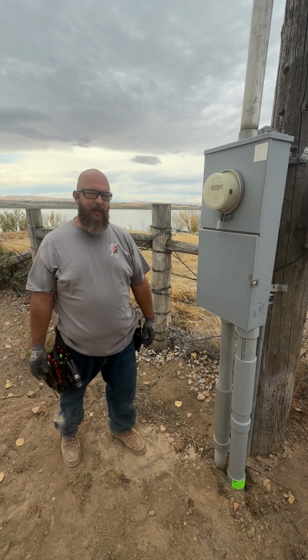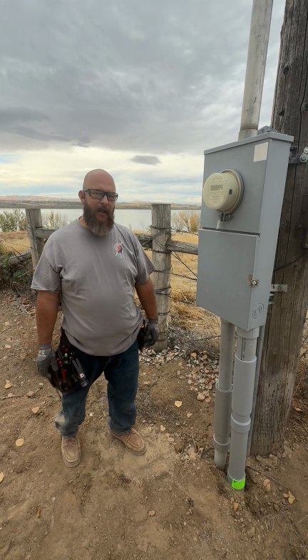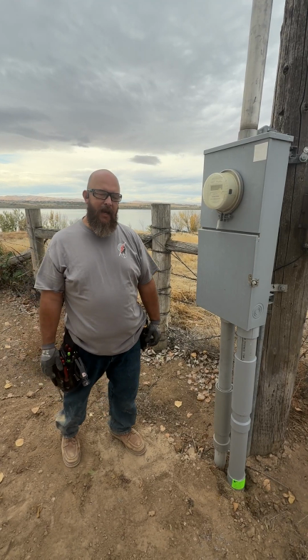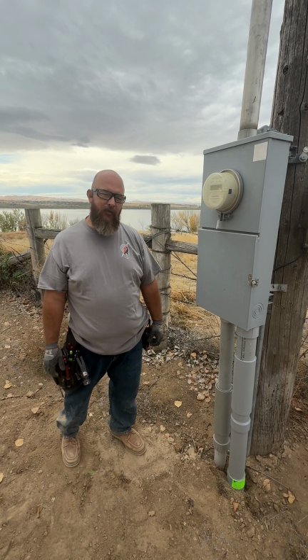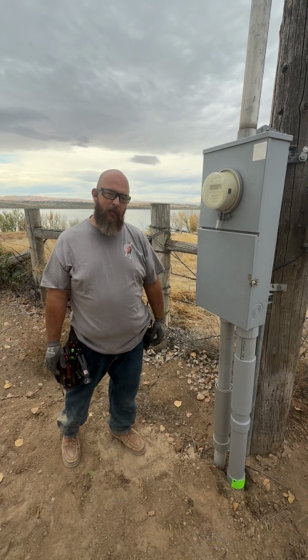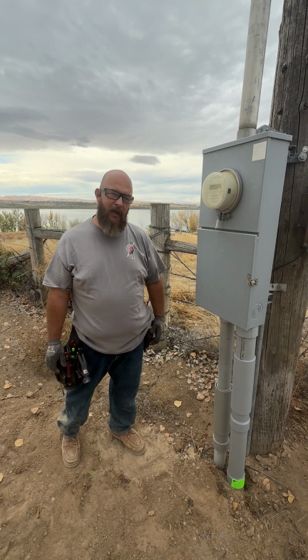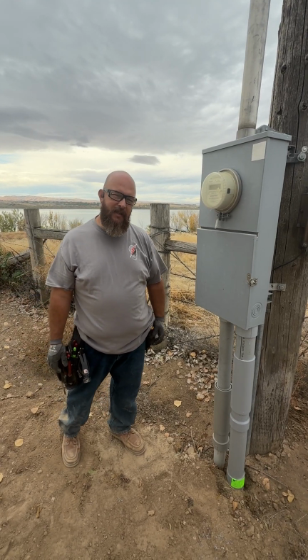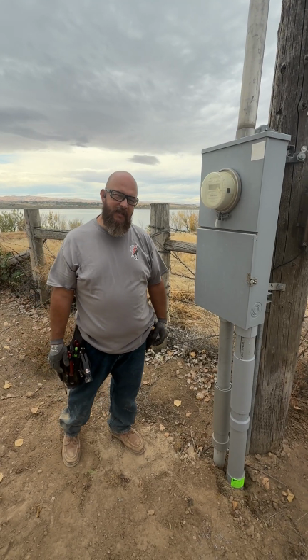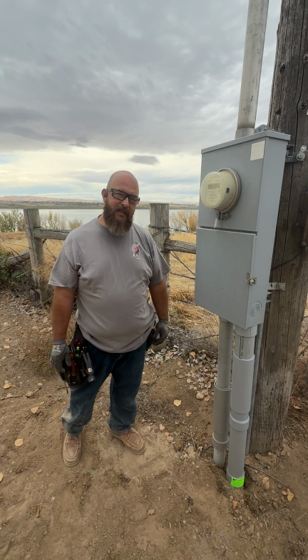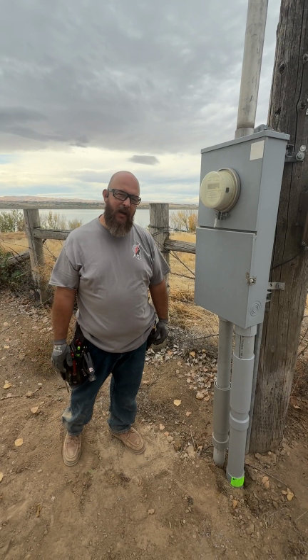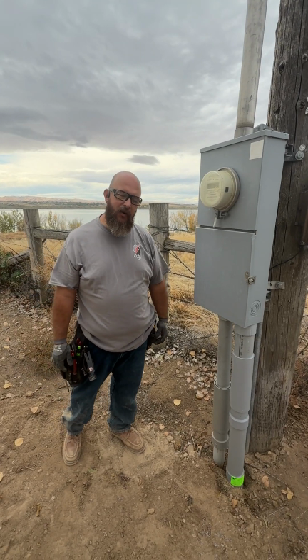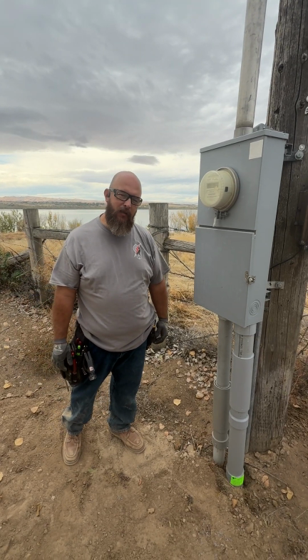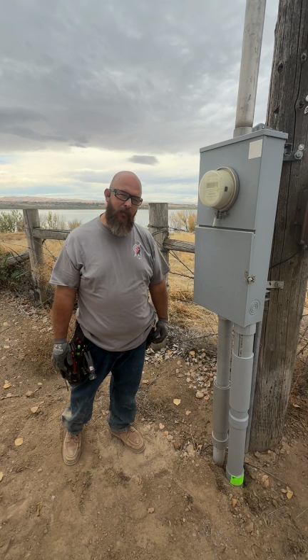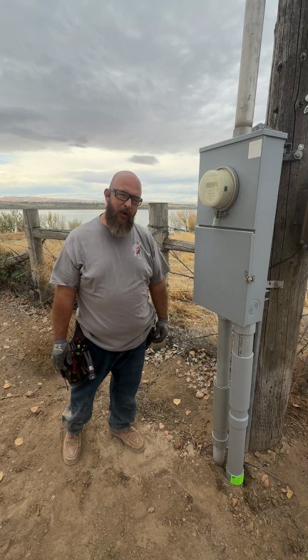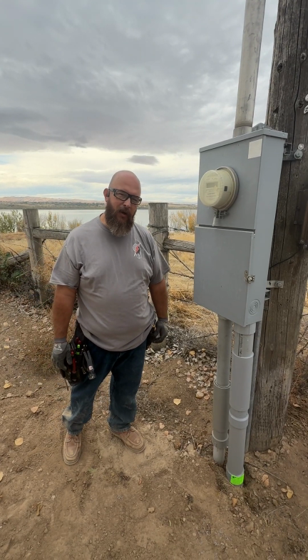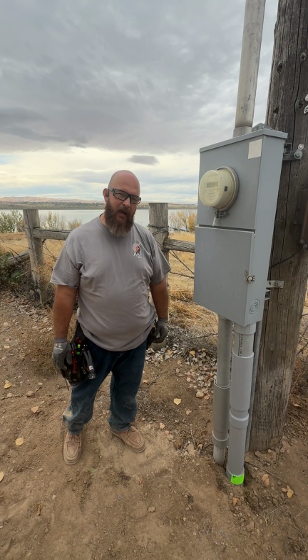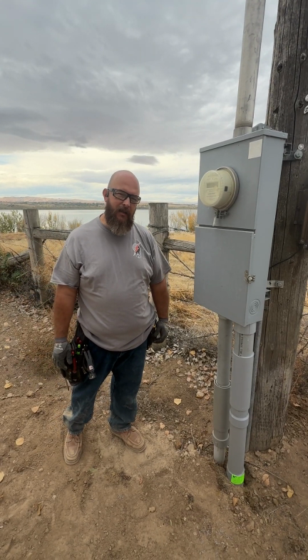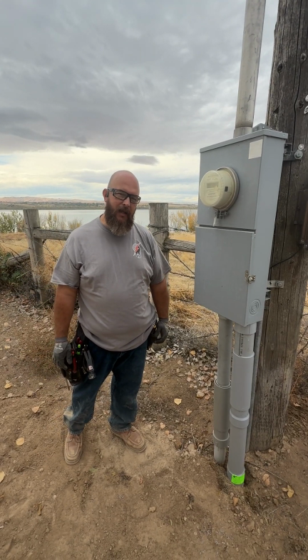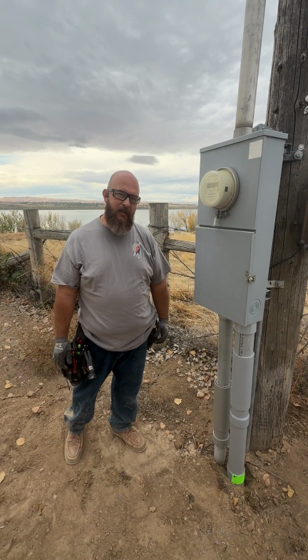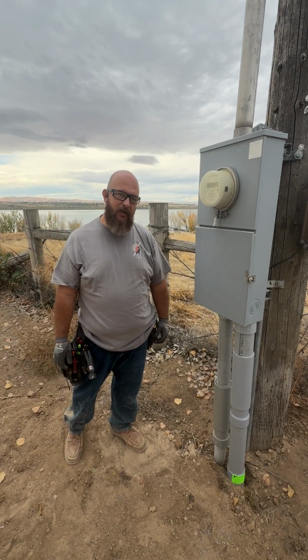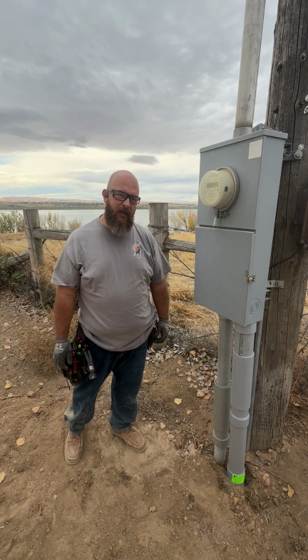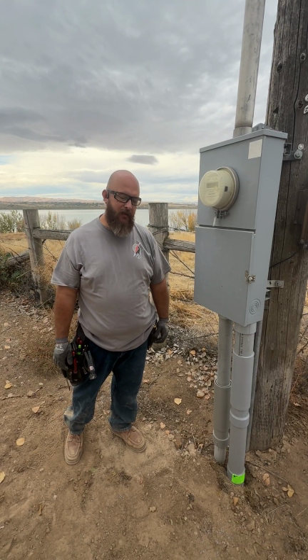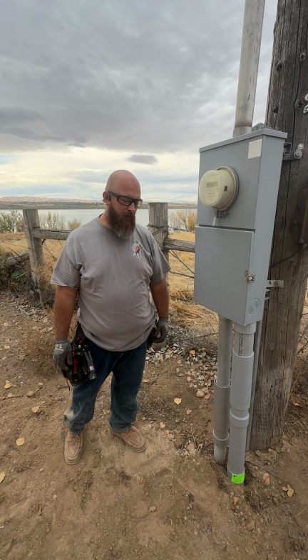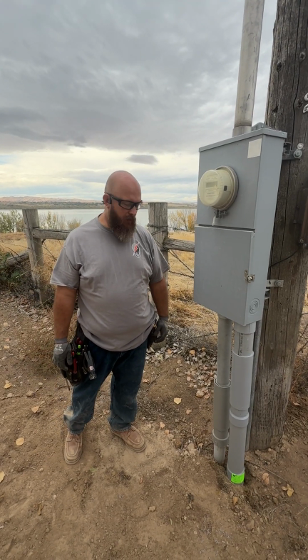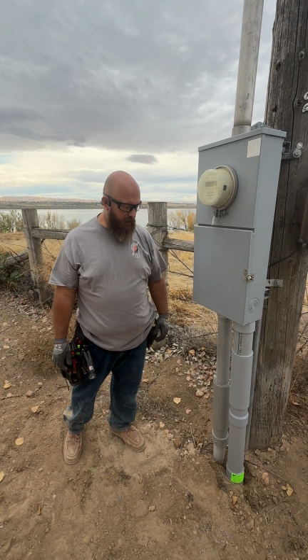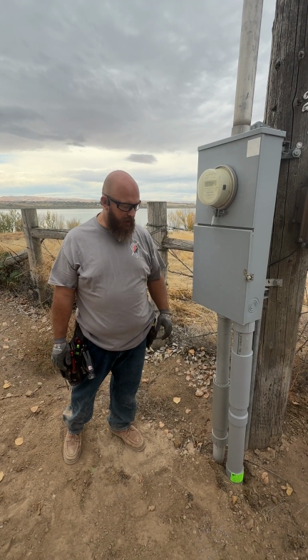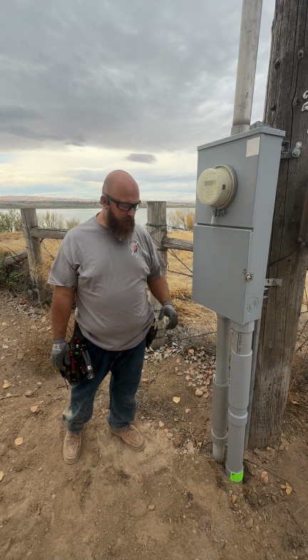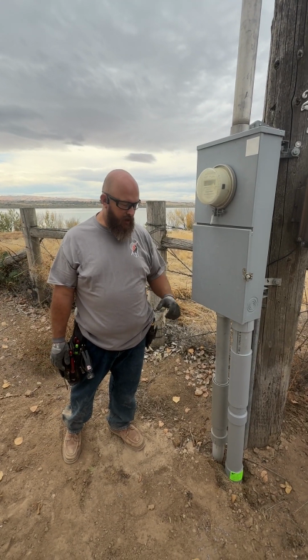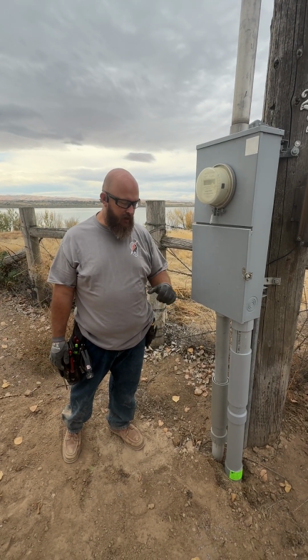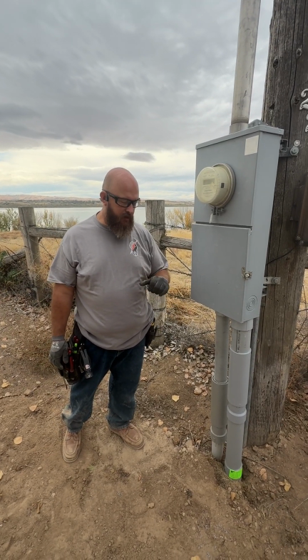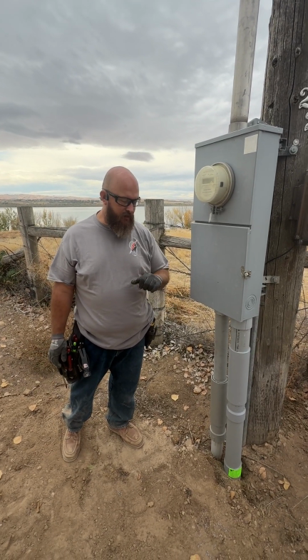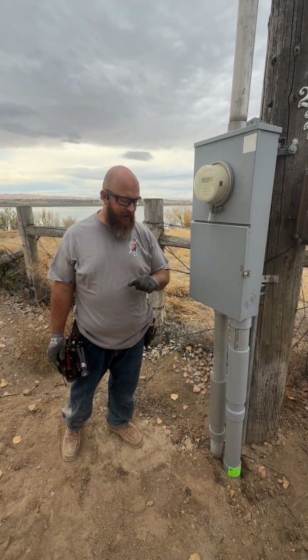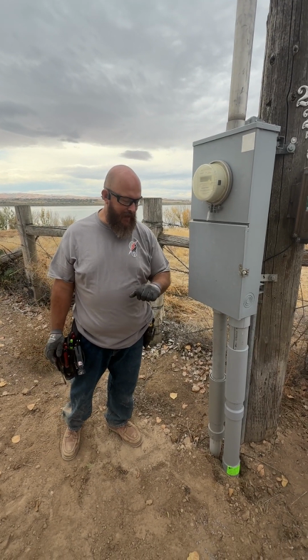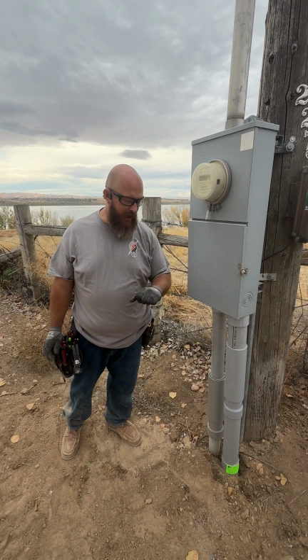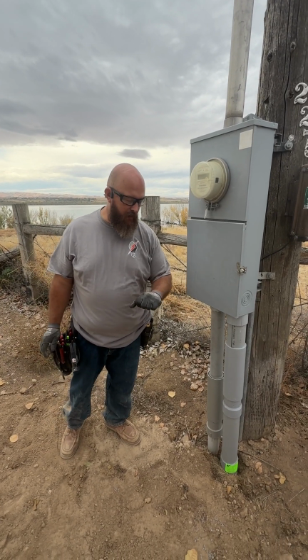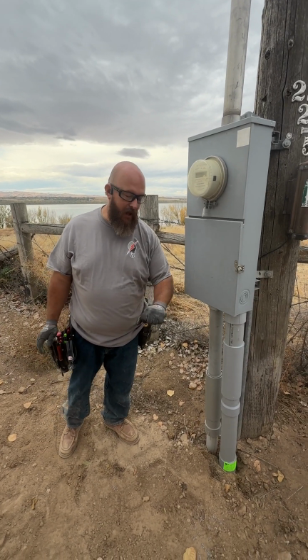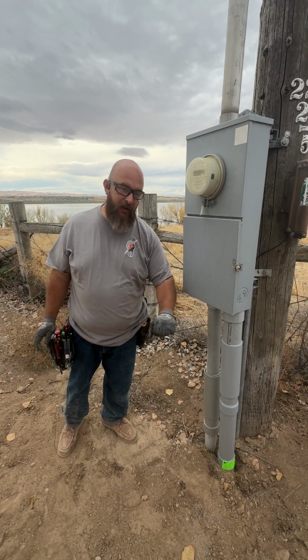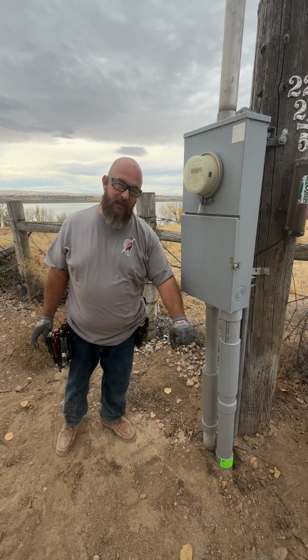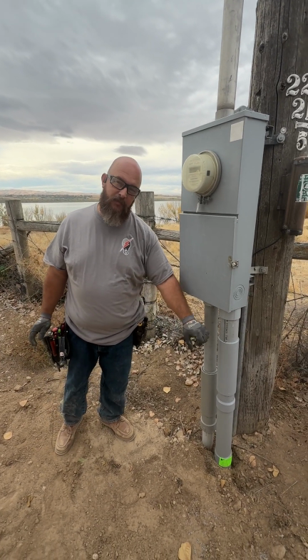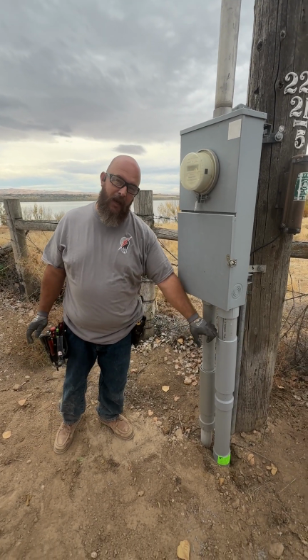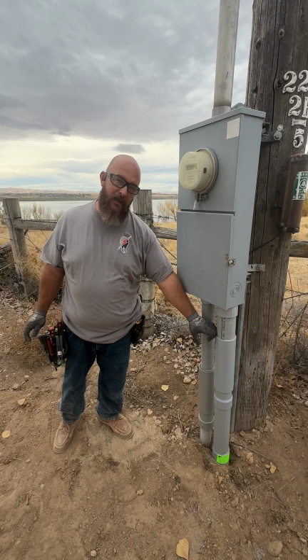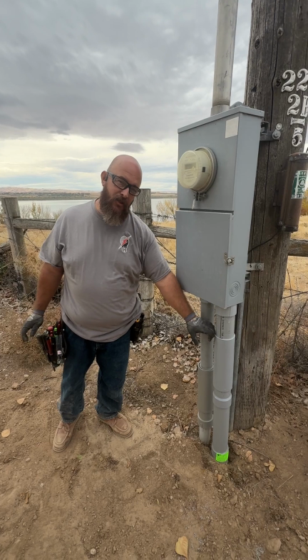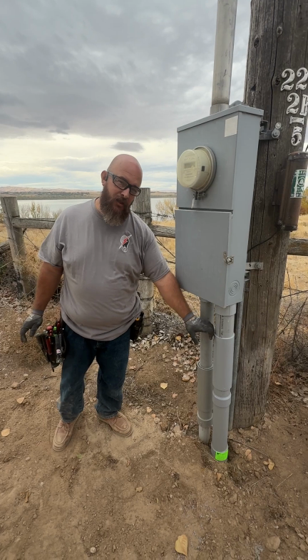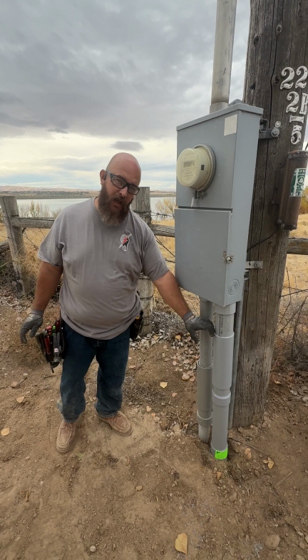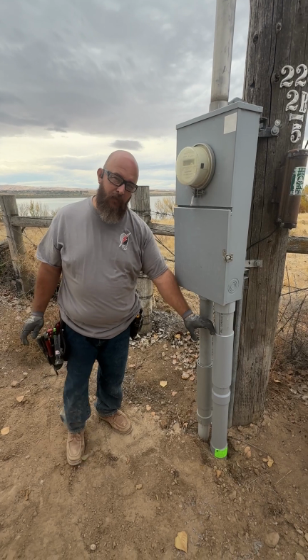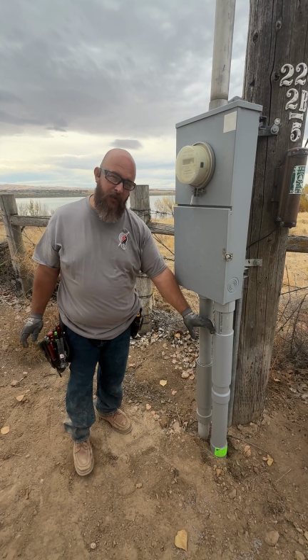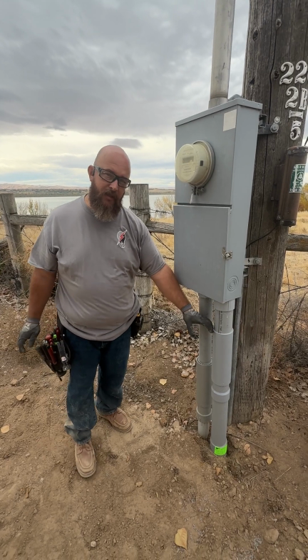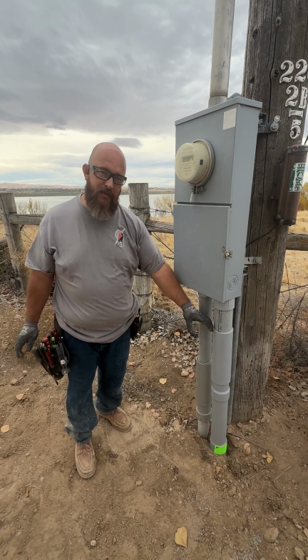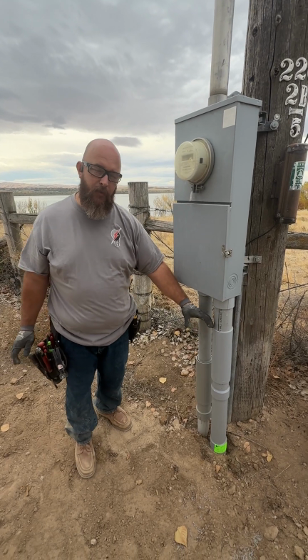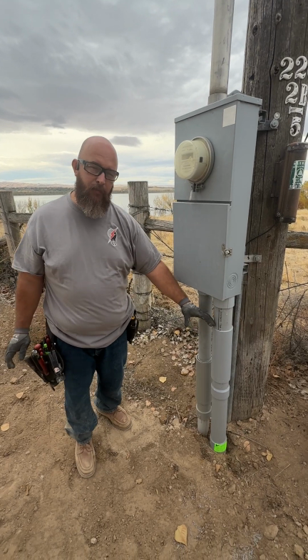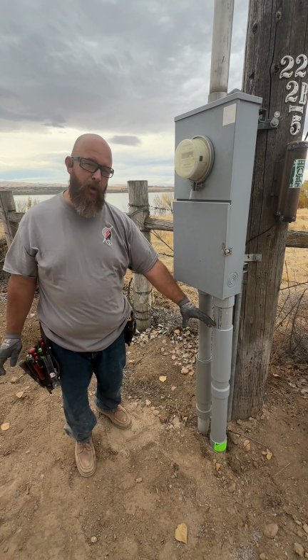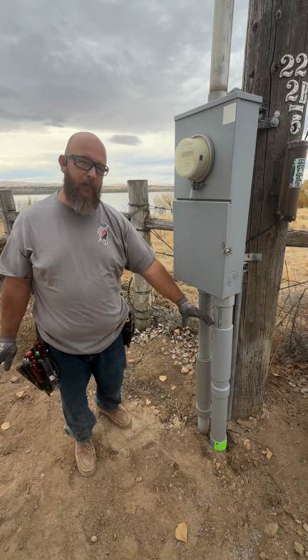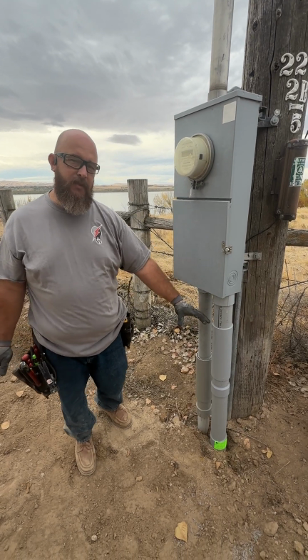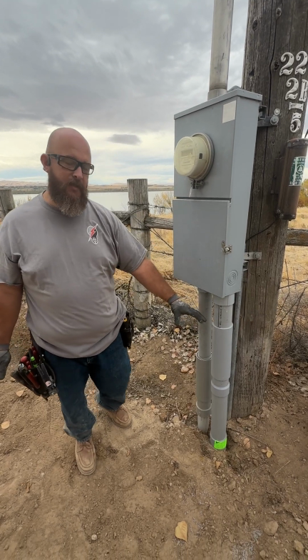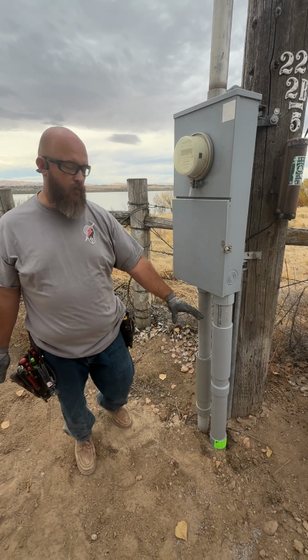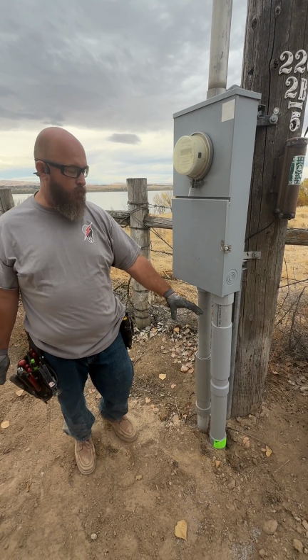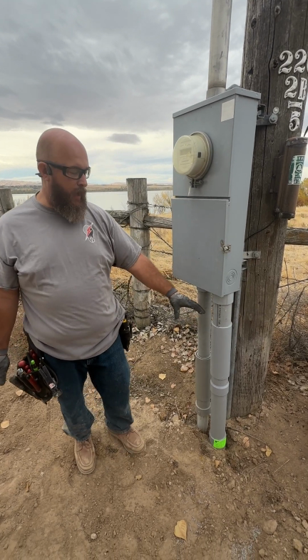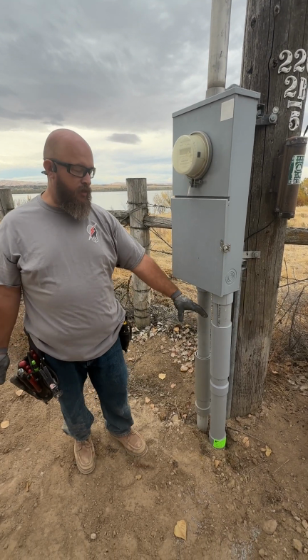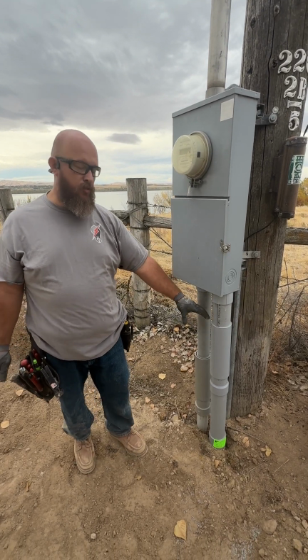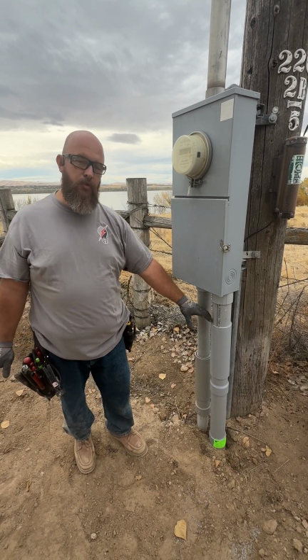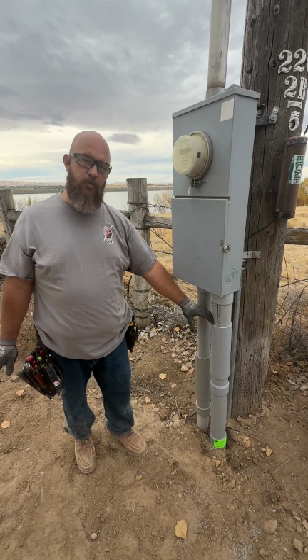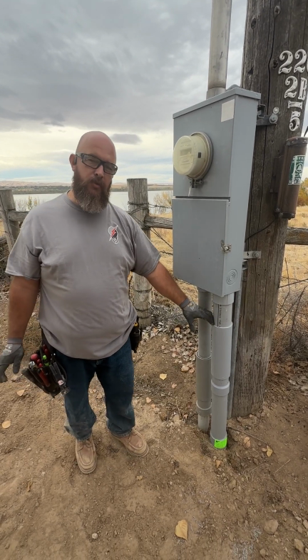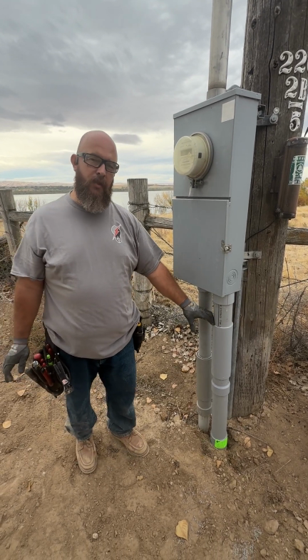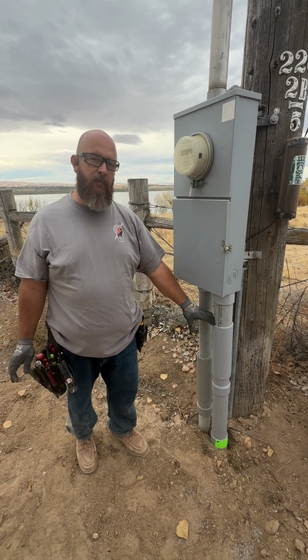Hey everybody, this is Eric with Barkal Electric. We wanted to come talk to you today about expansion couplings, their purpose, and when you use them.